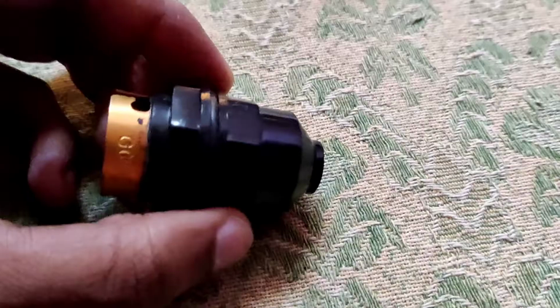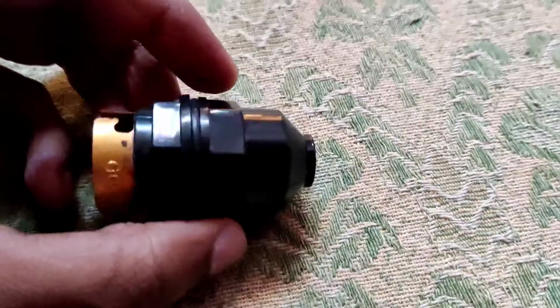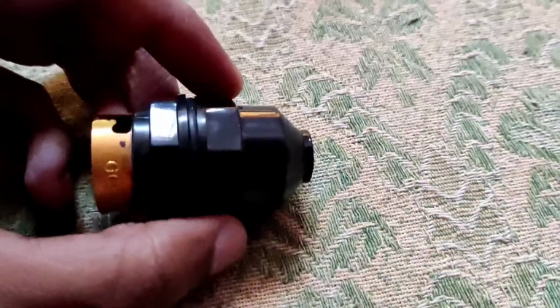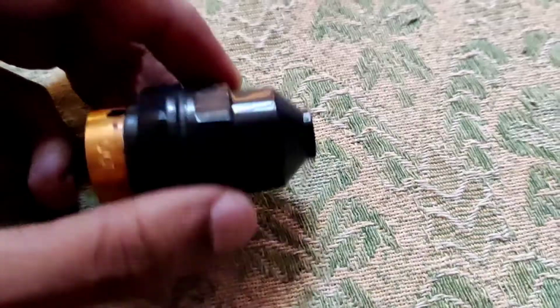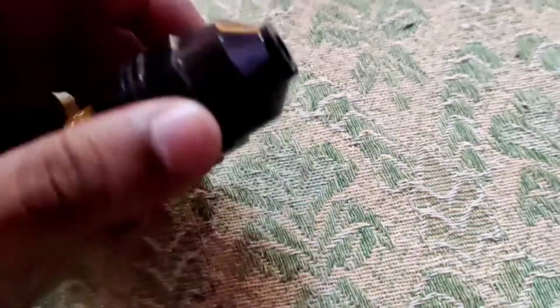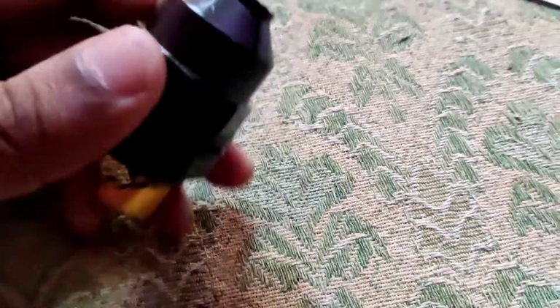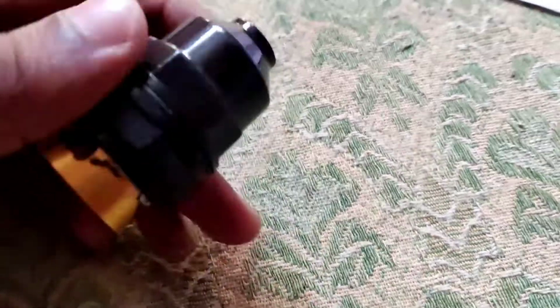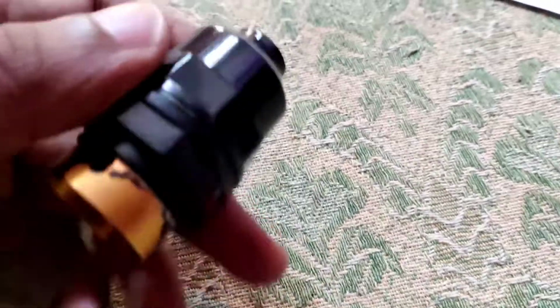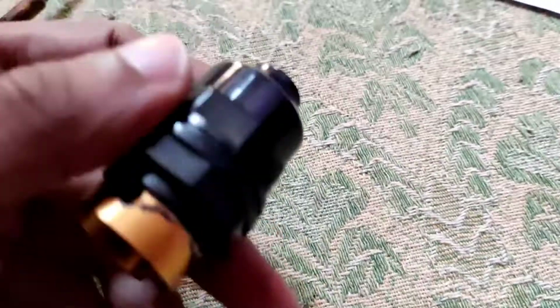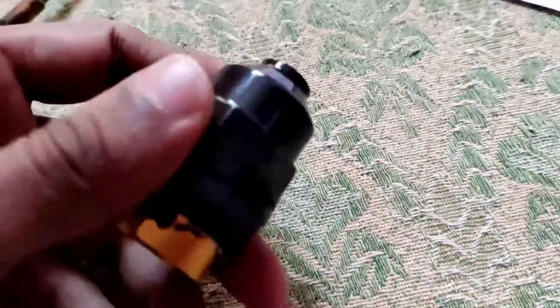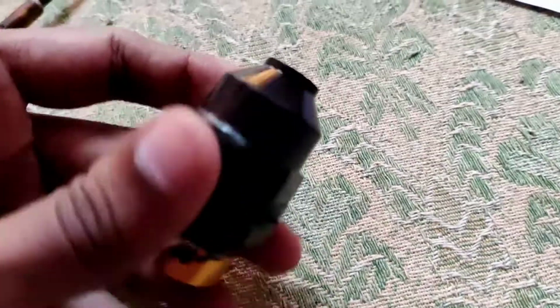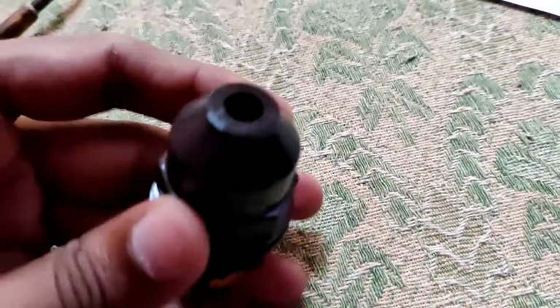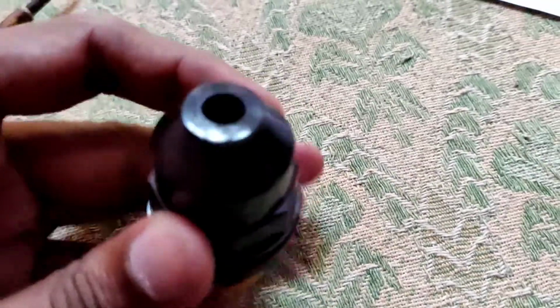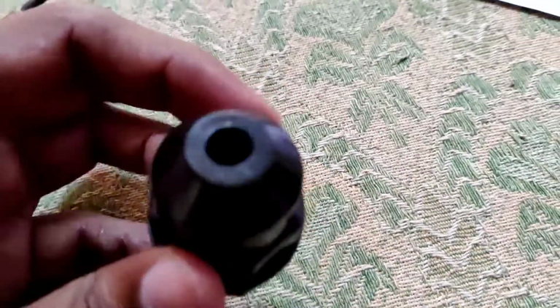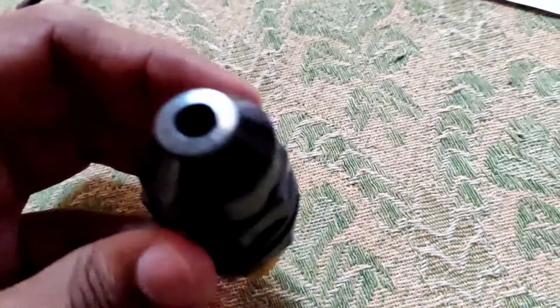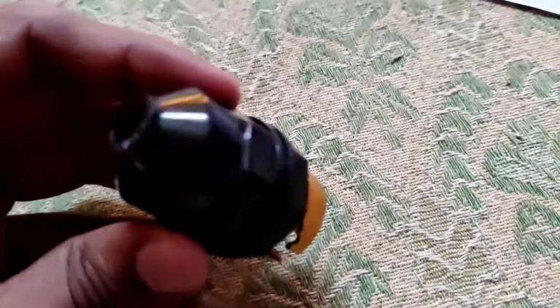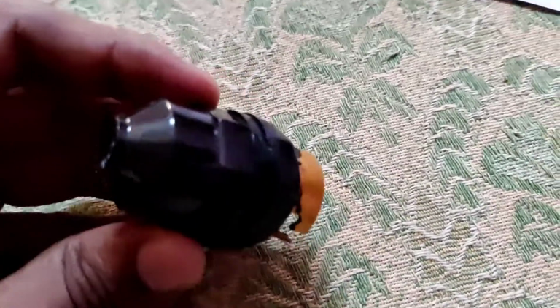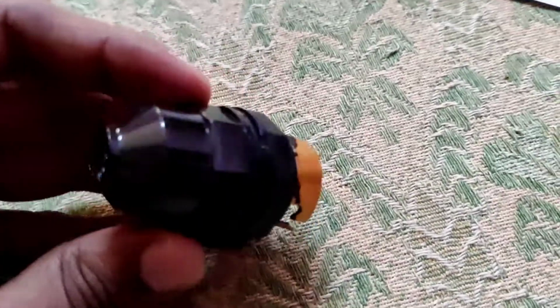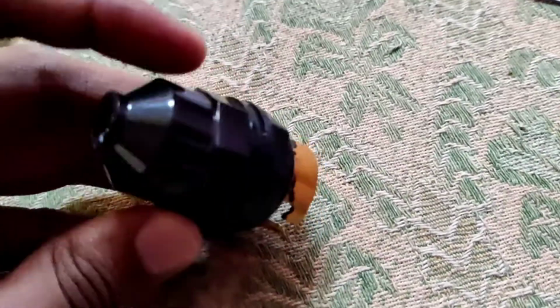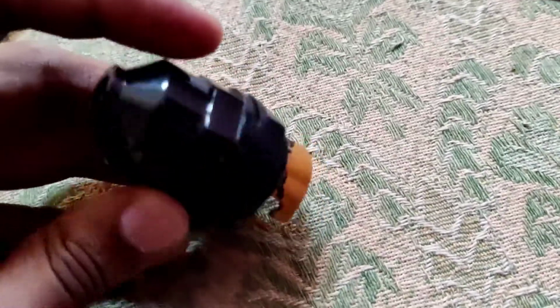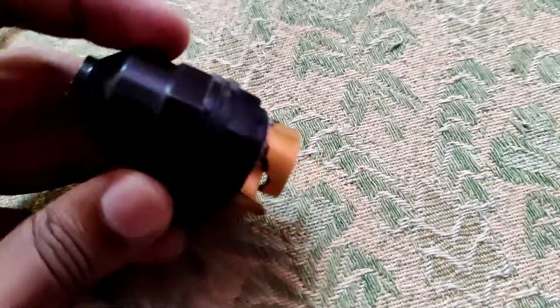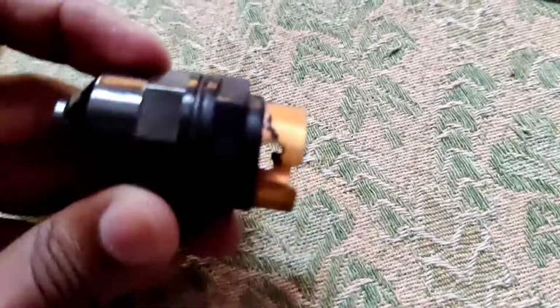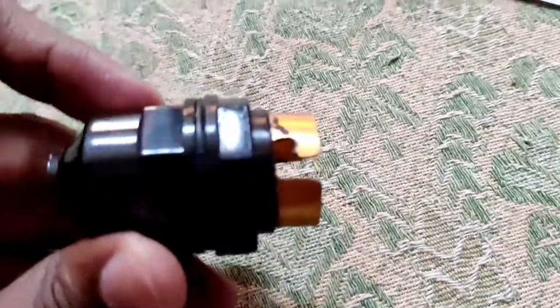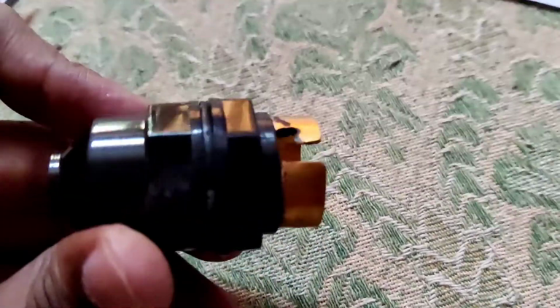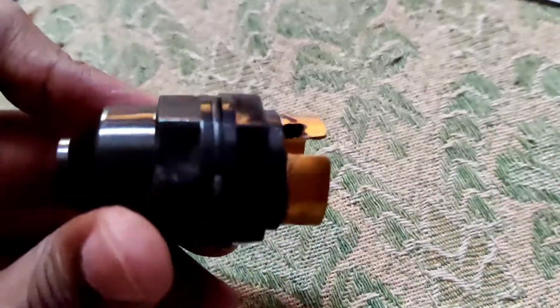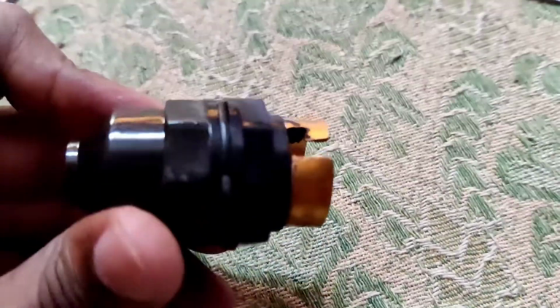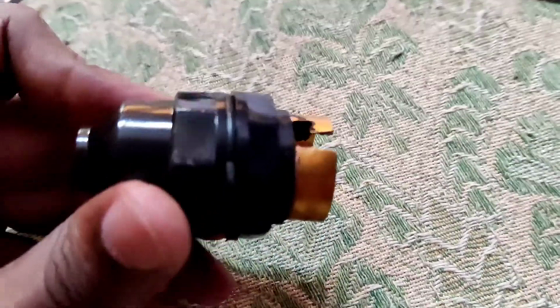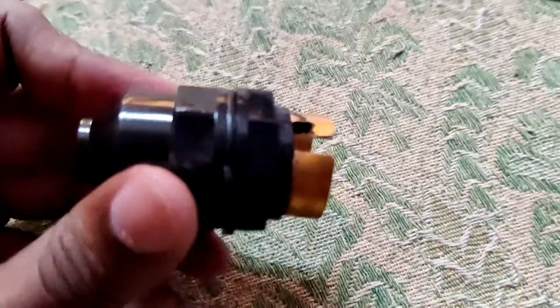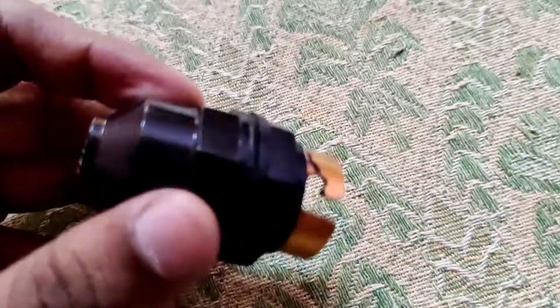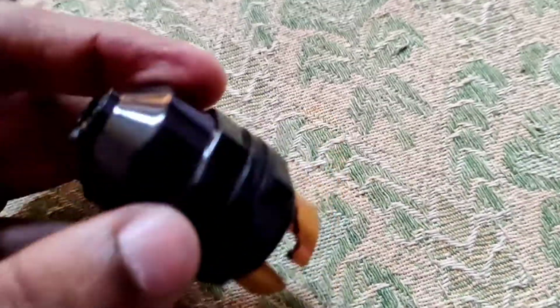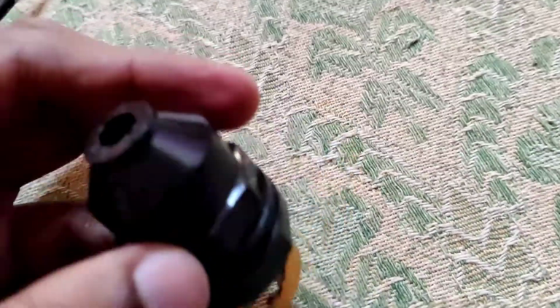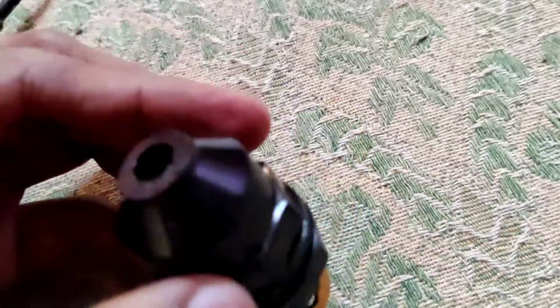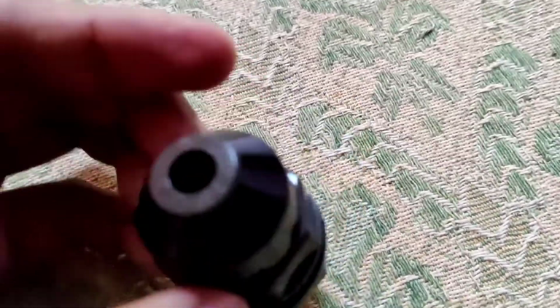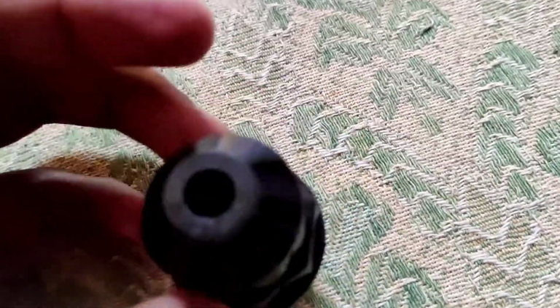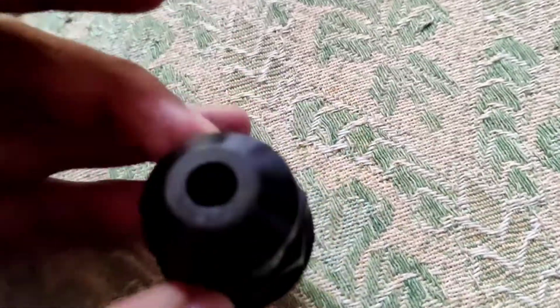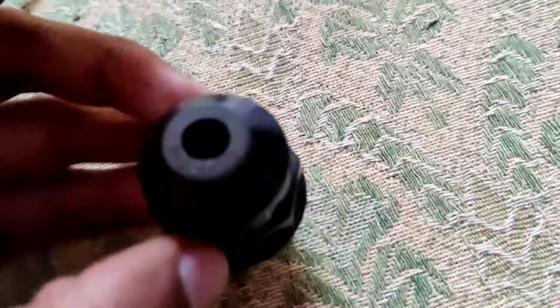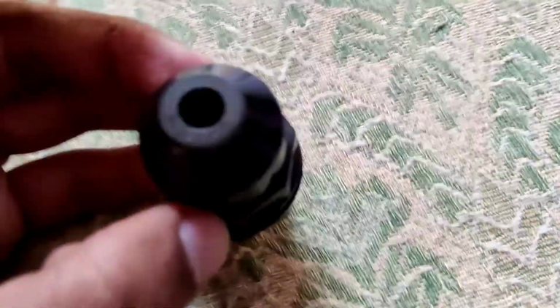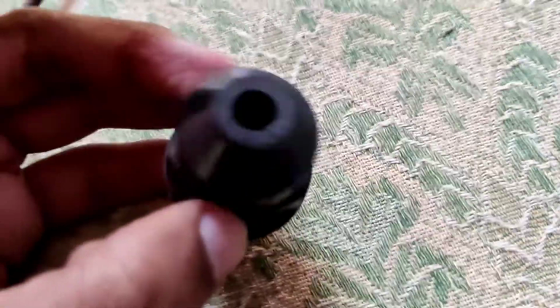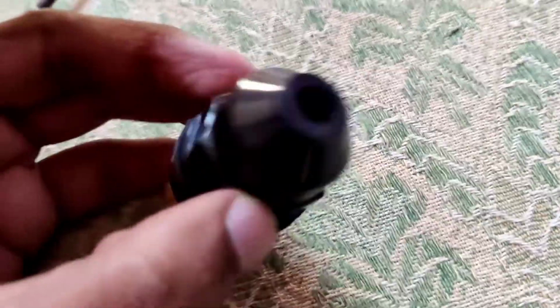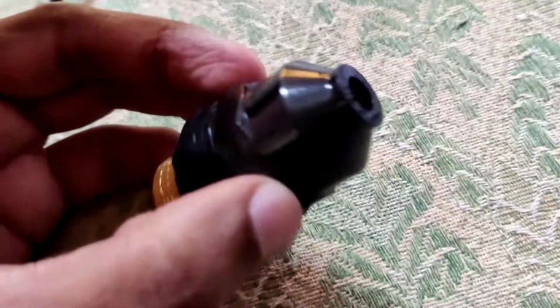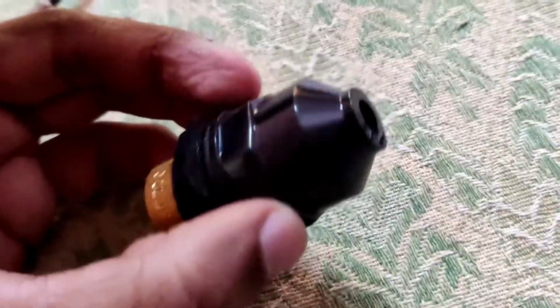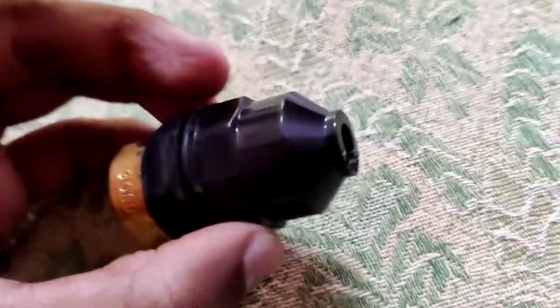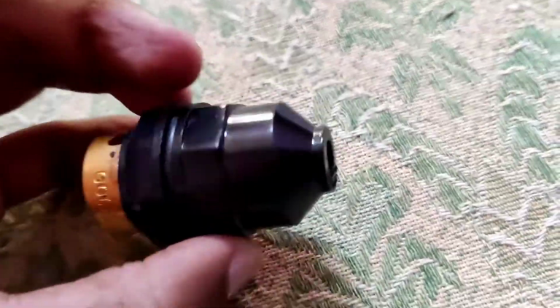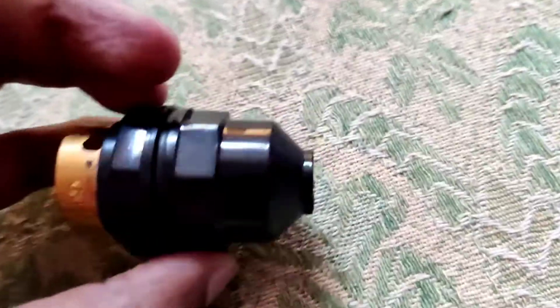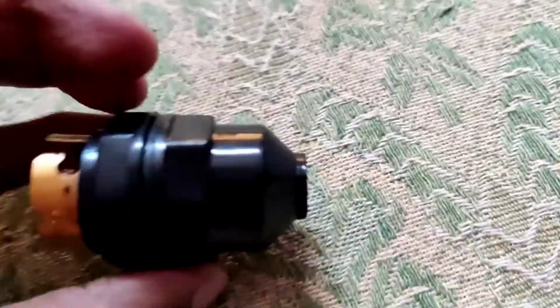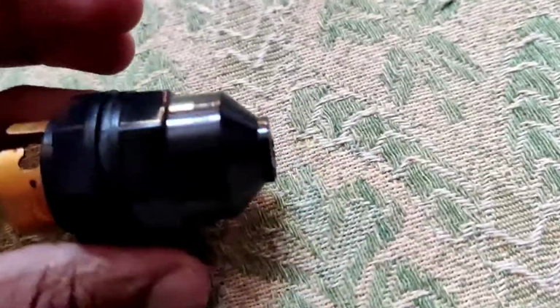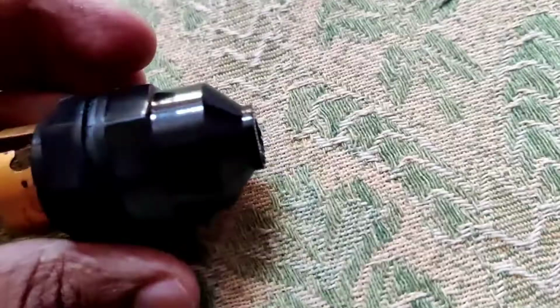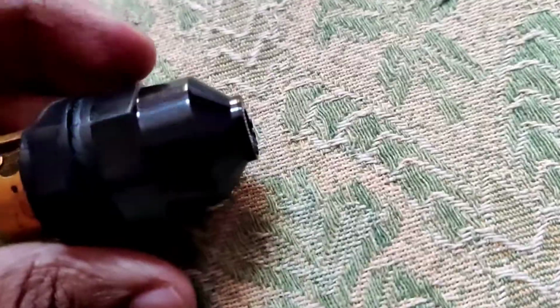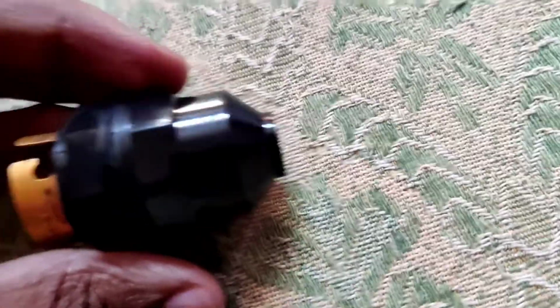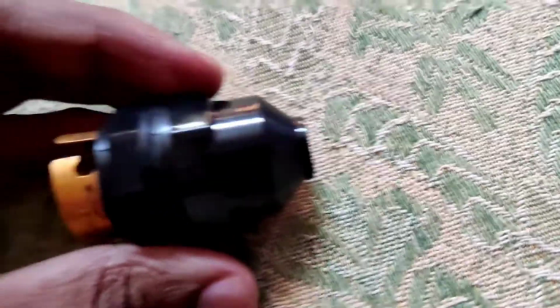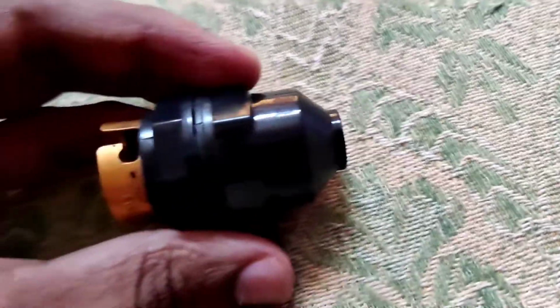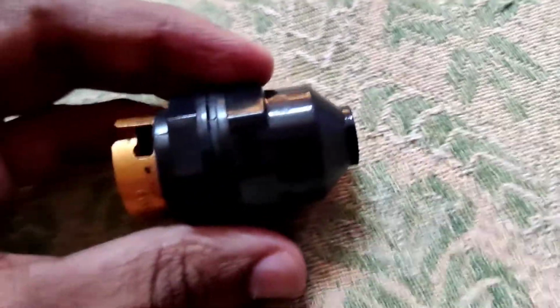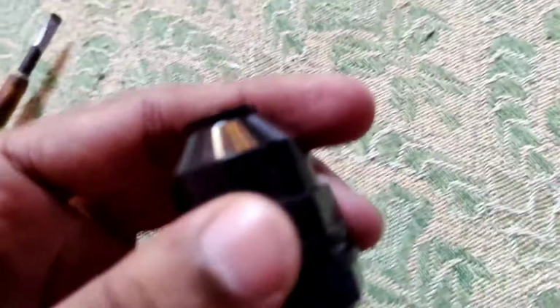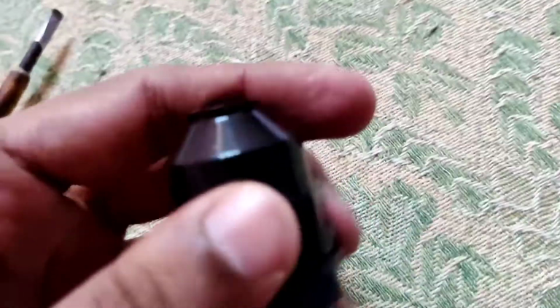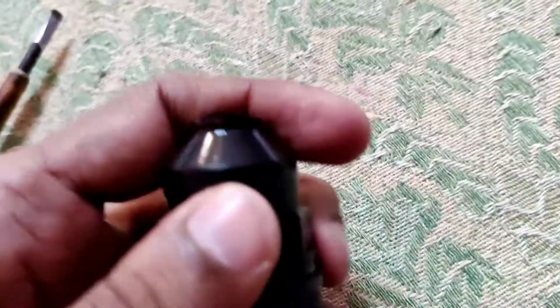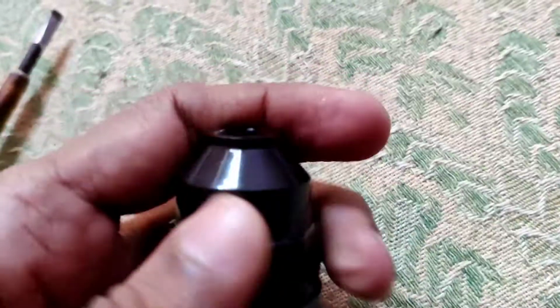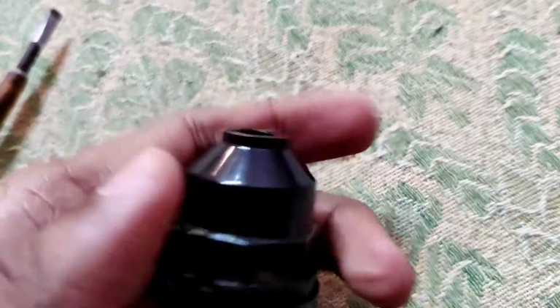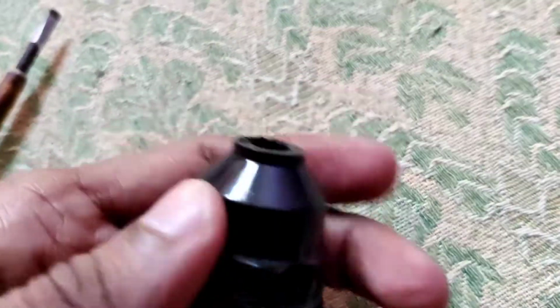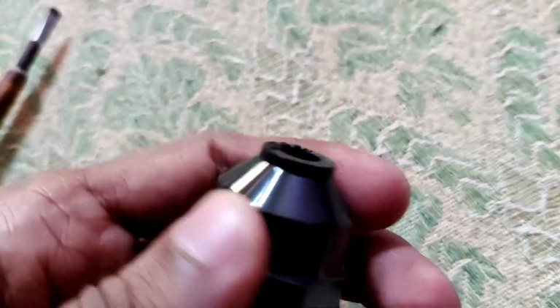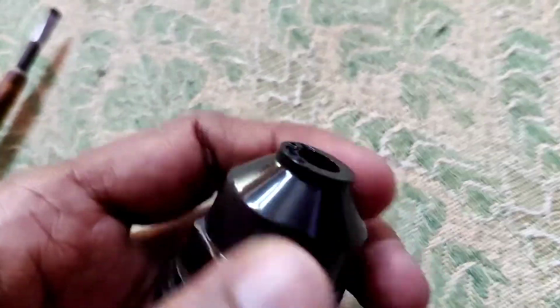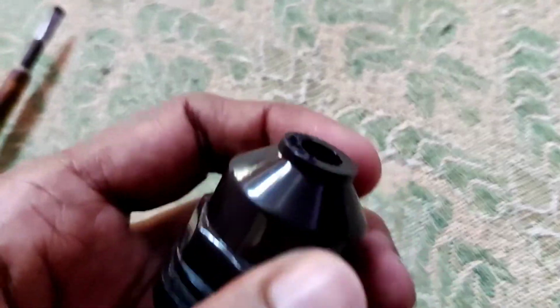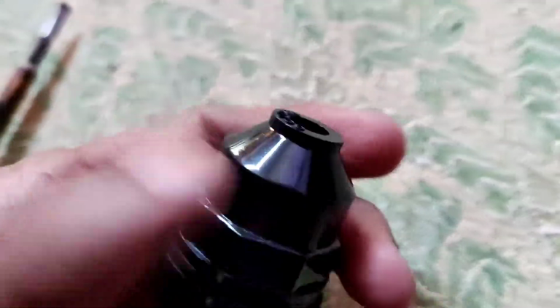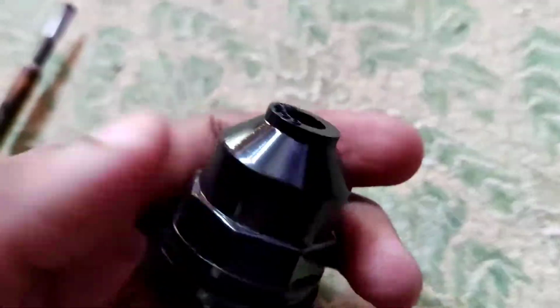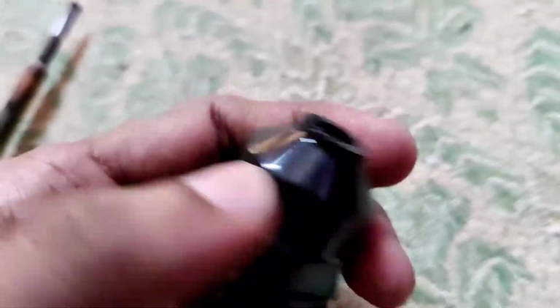The device in my hand is a holder and in this video we are showing how to put an LED bulb in this holder.